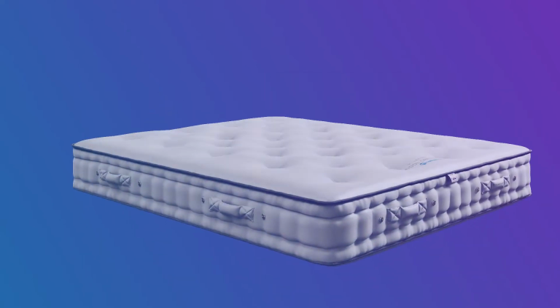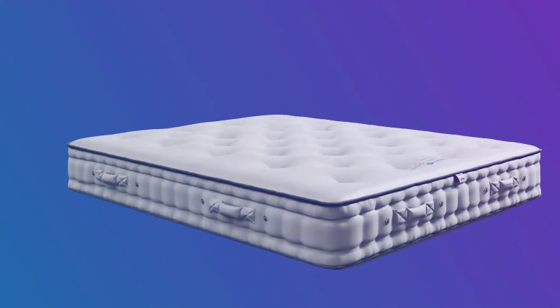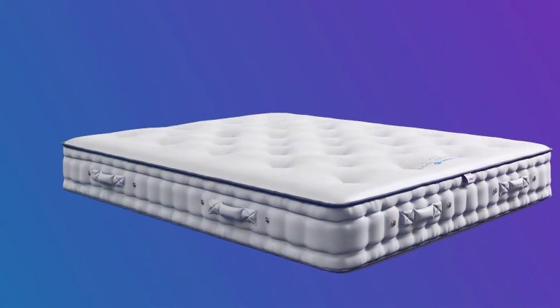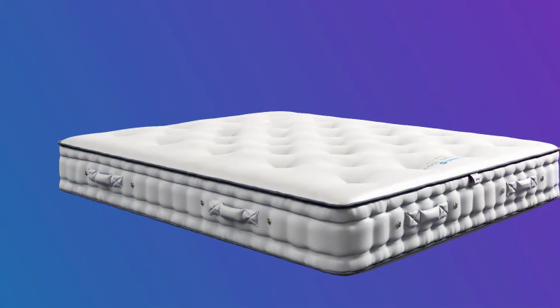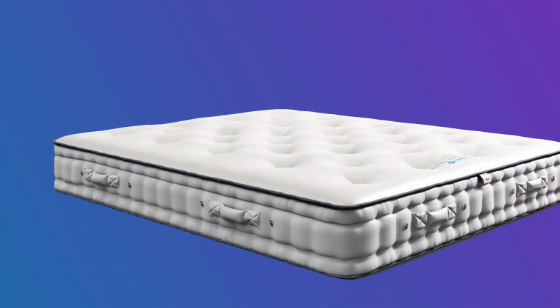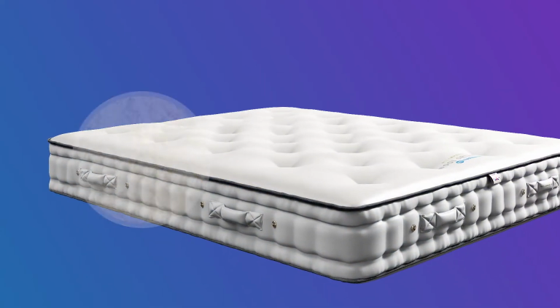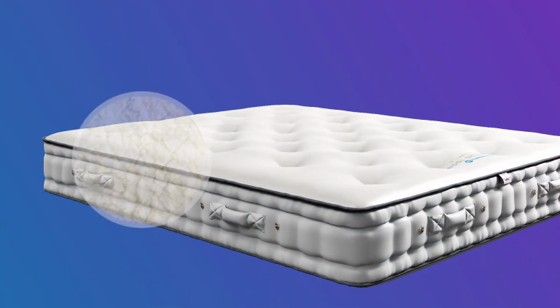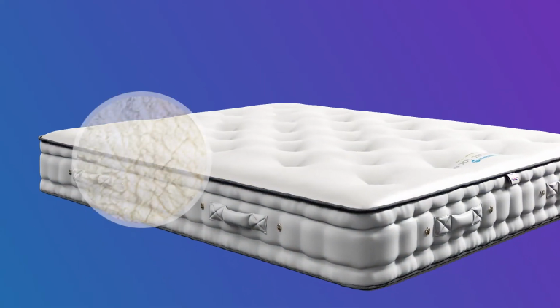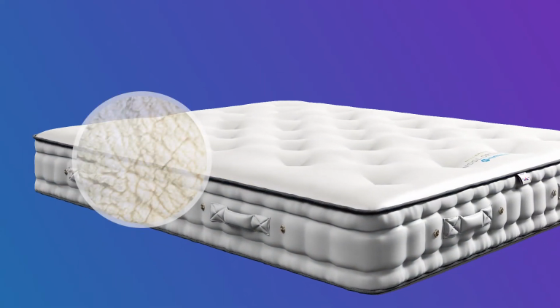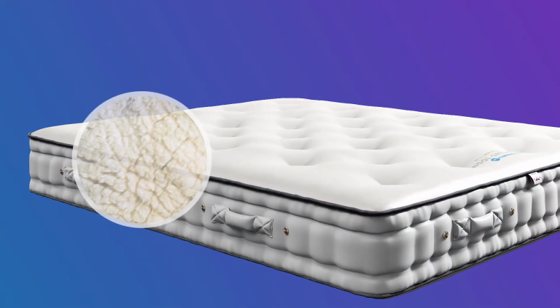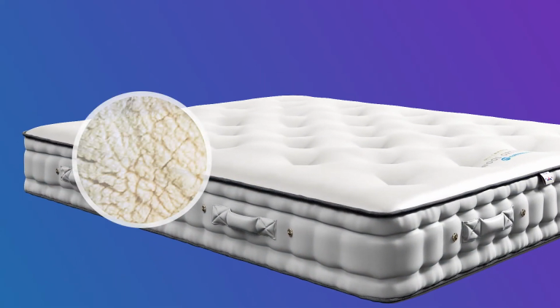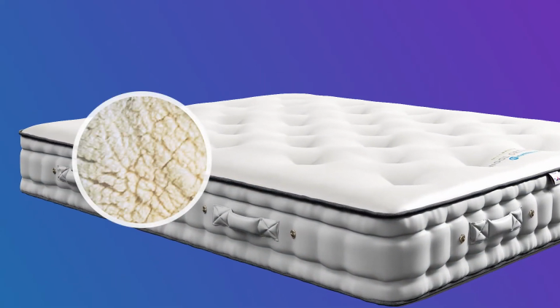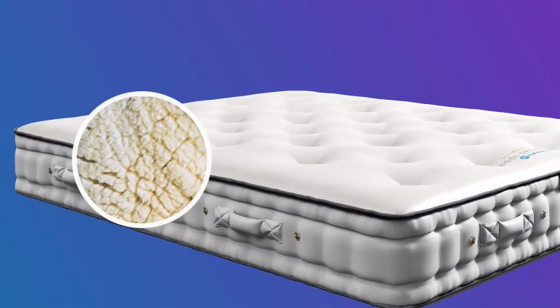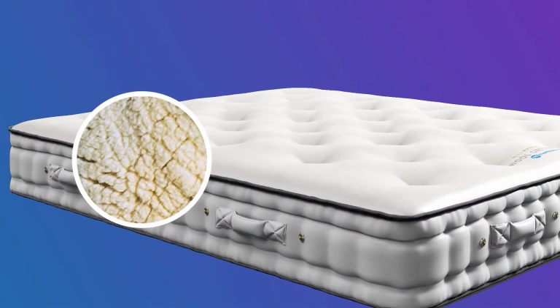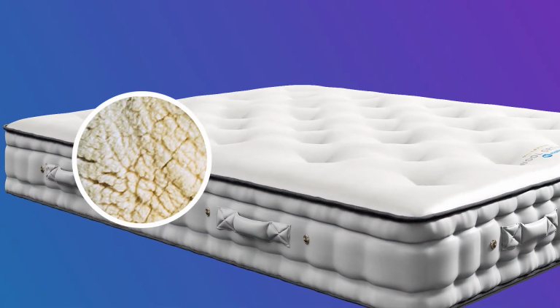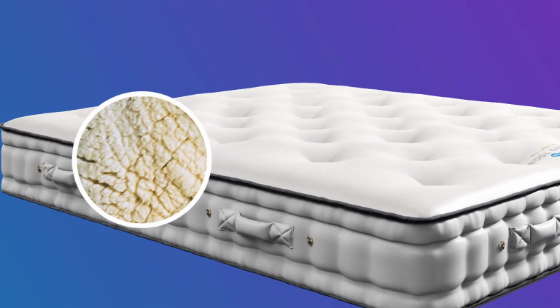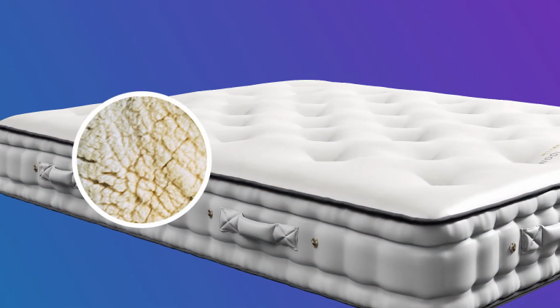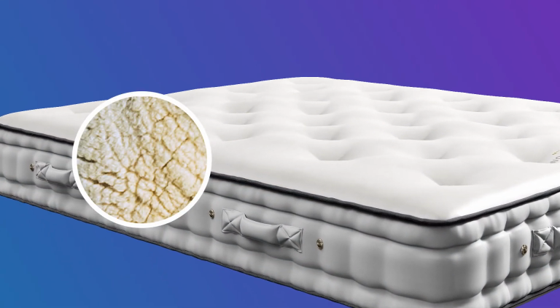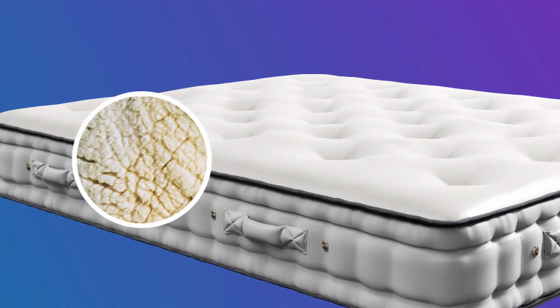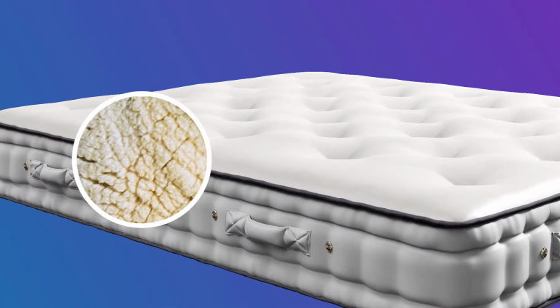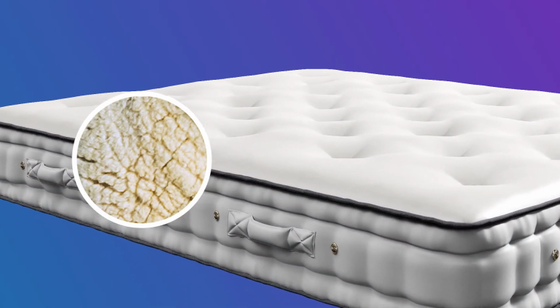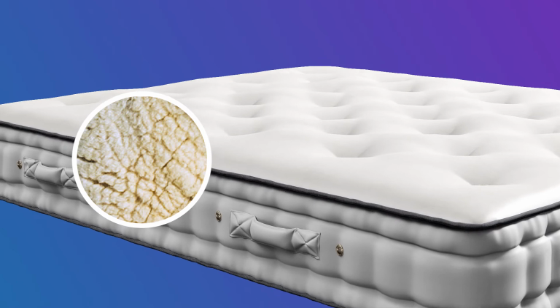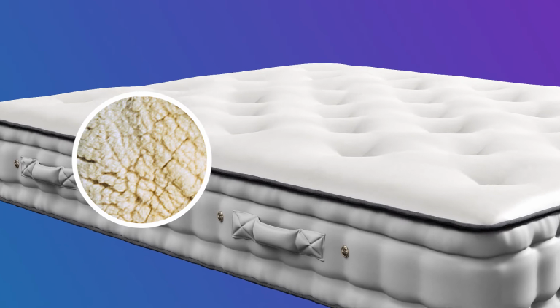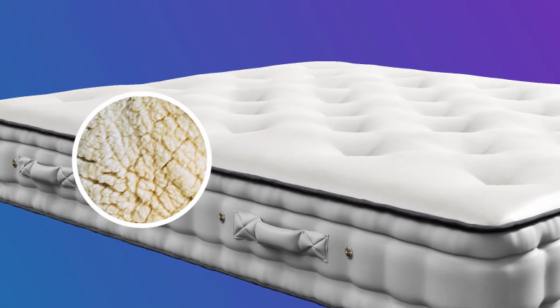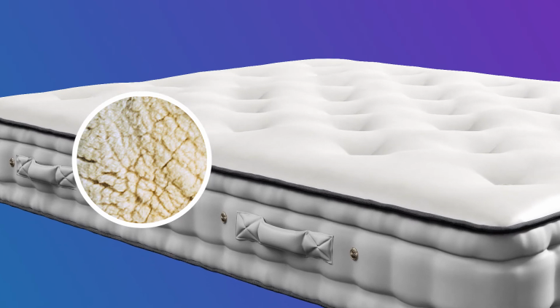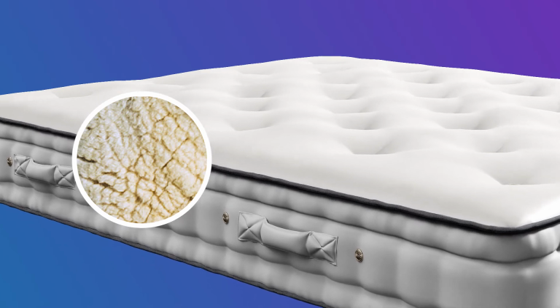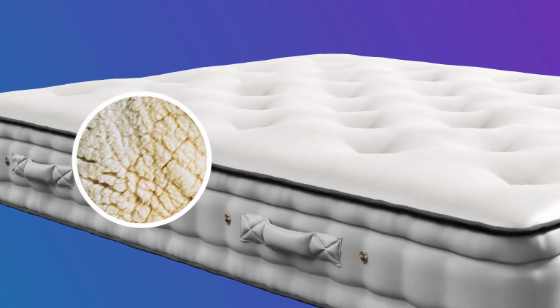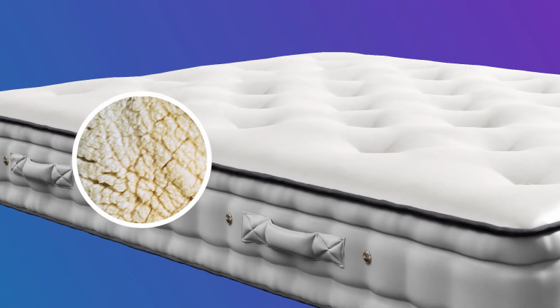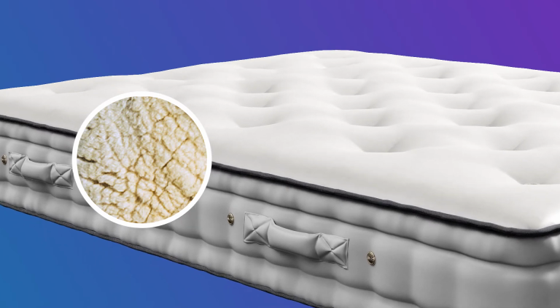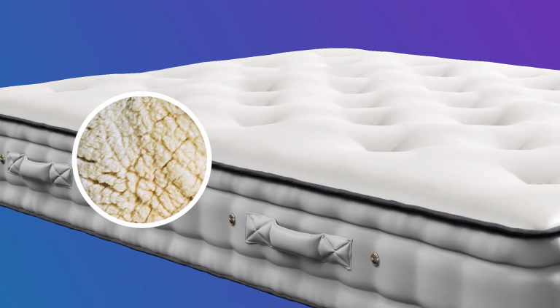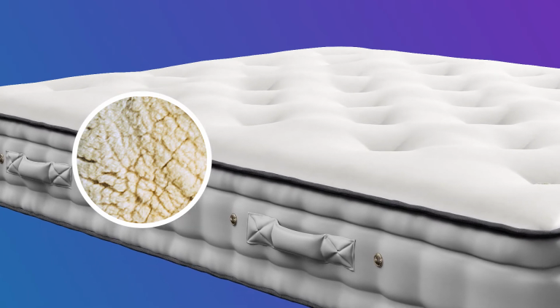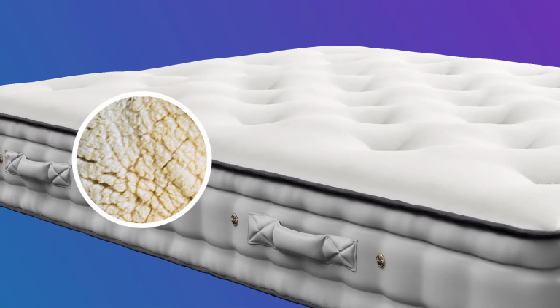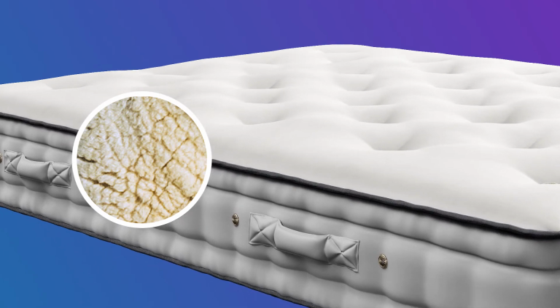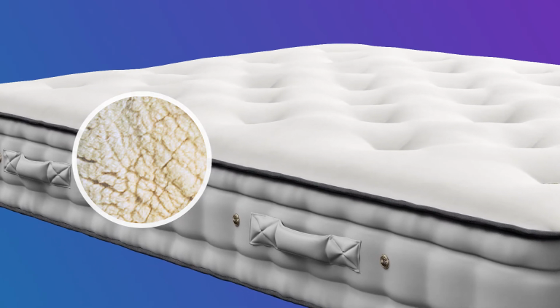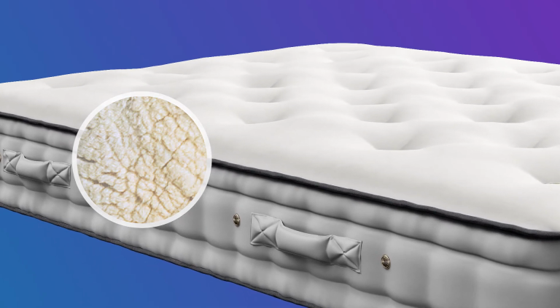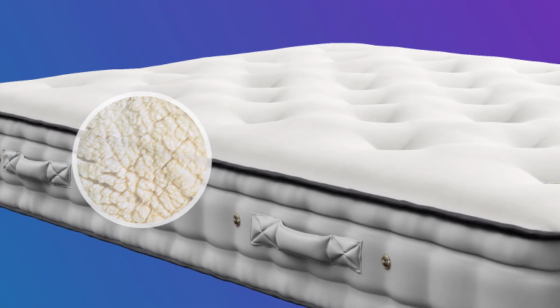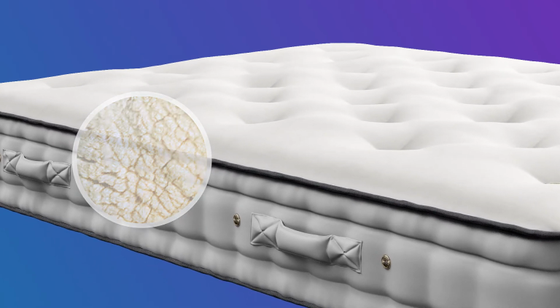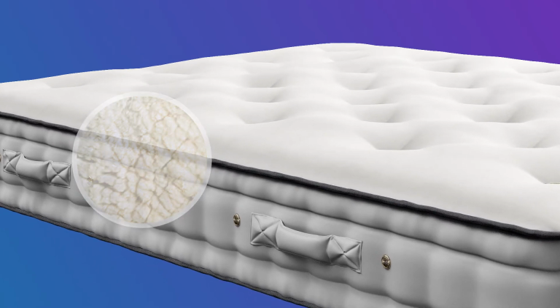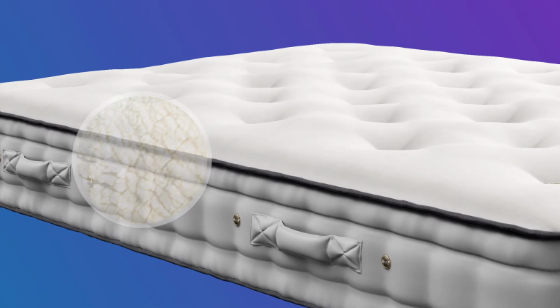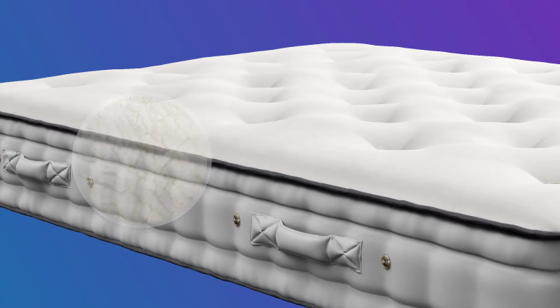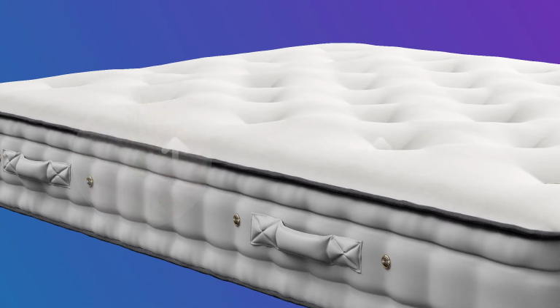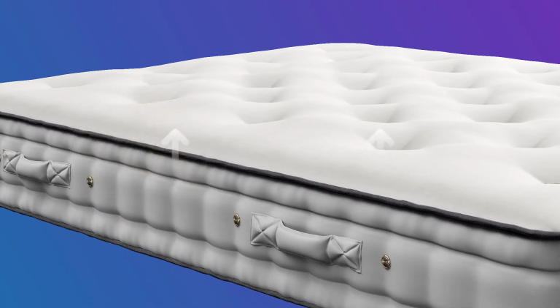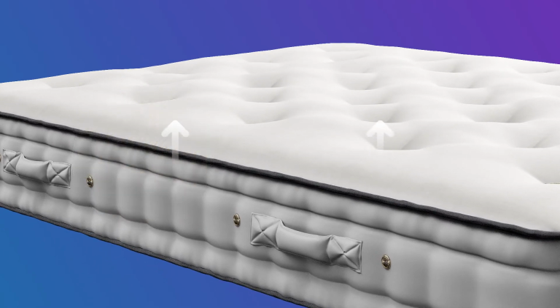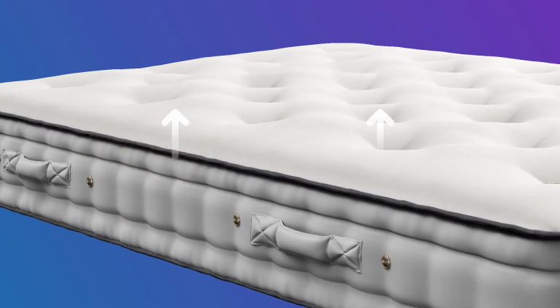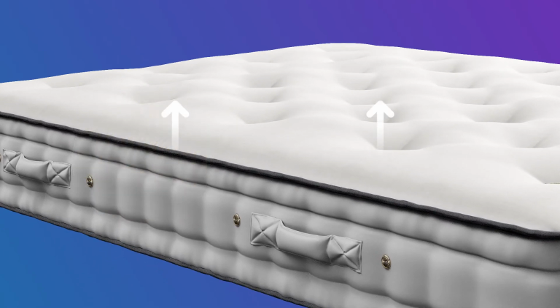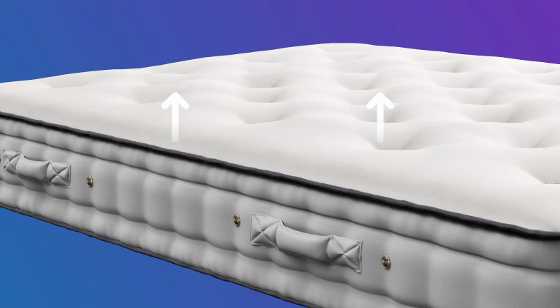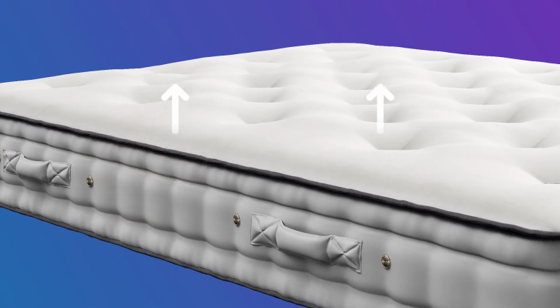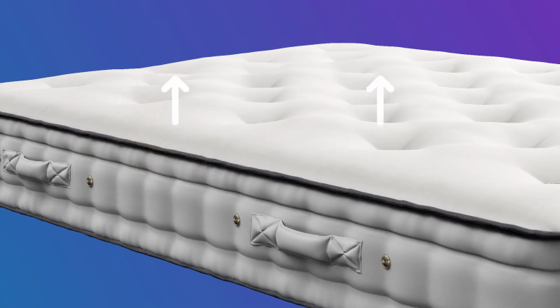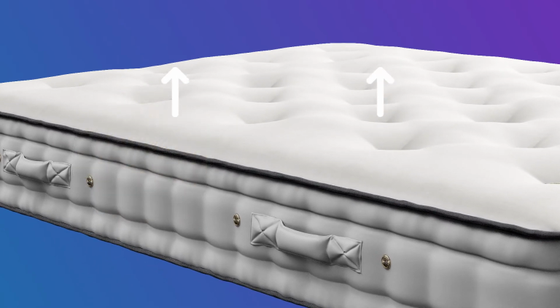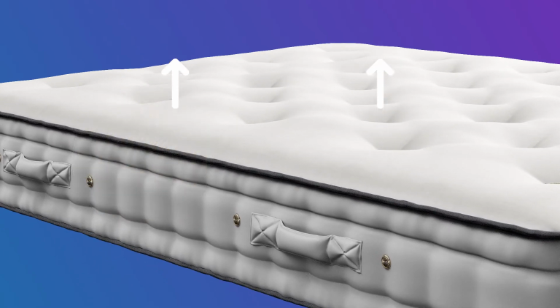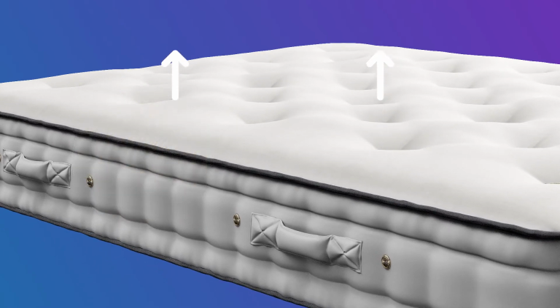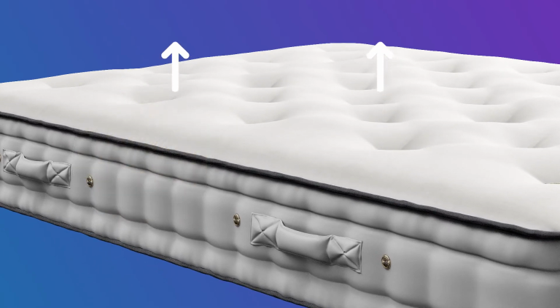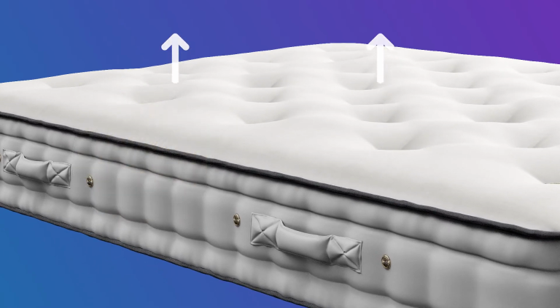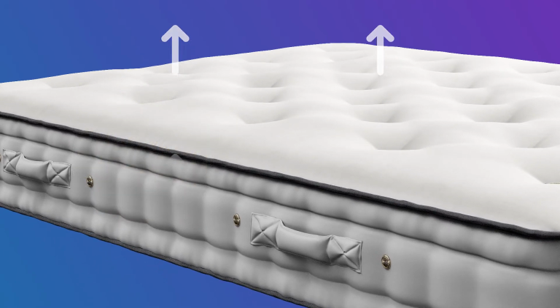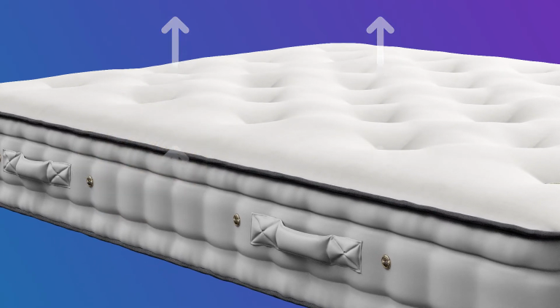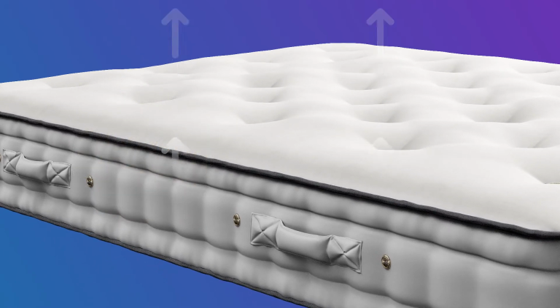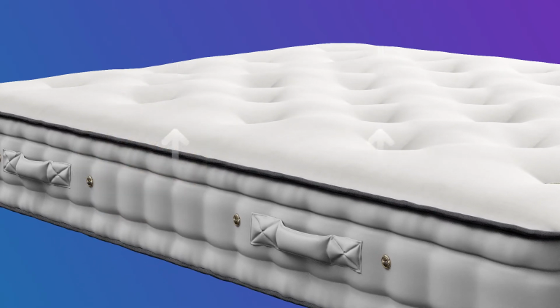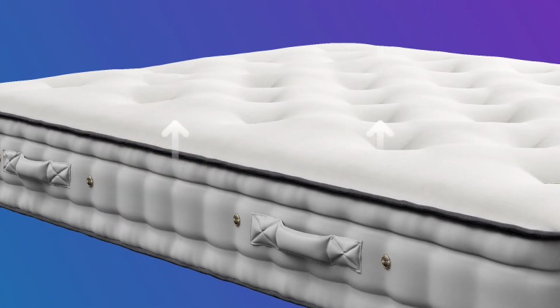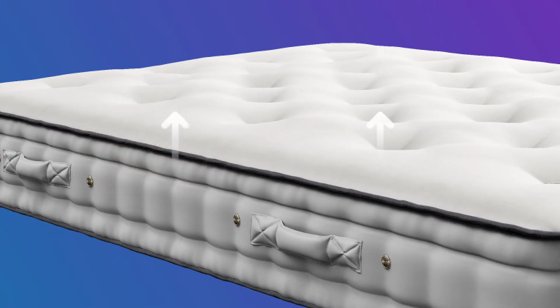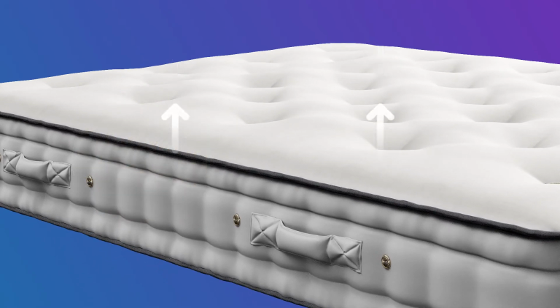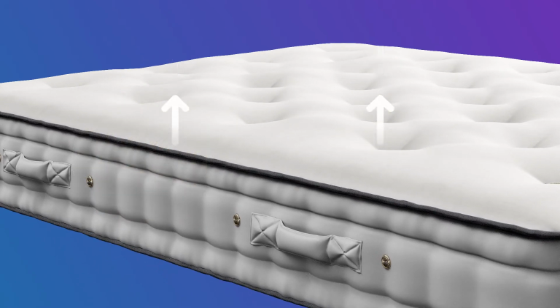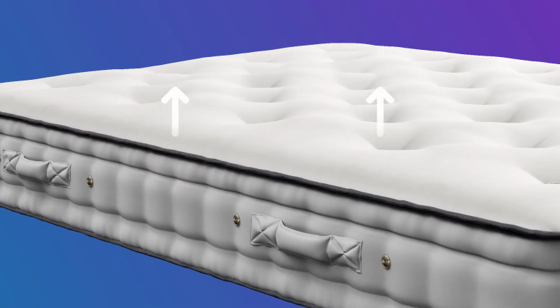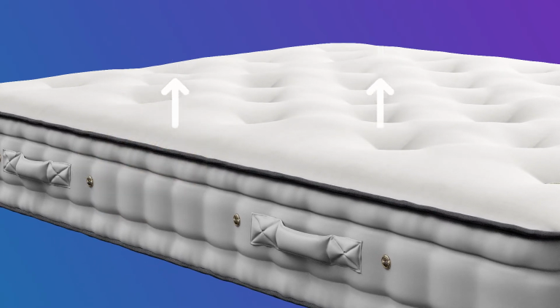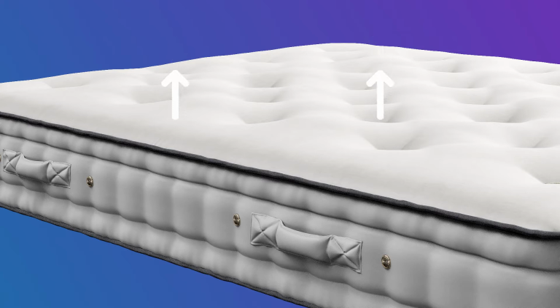Luxurious wool fillings provide added comfort. Hampshire Wool is naturally breathable and regulates body temperature.